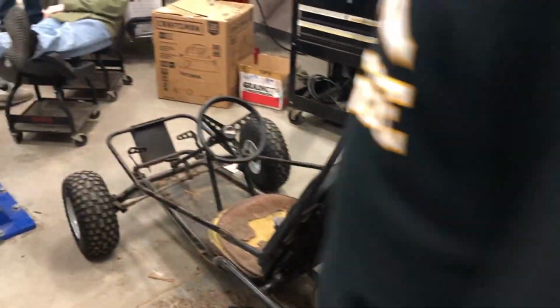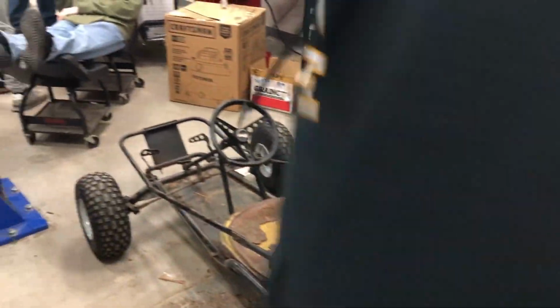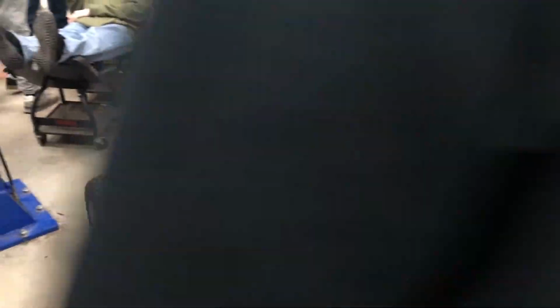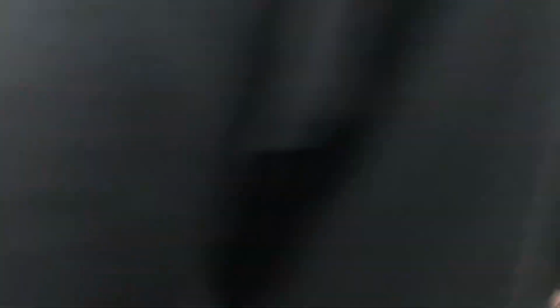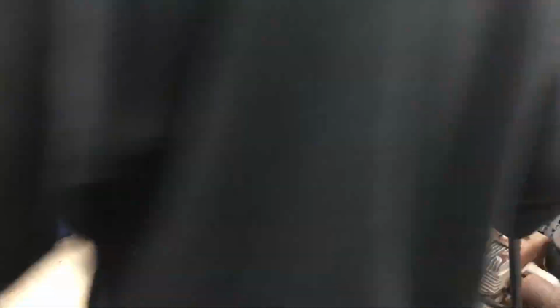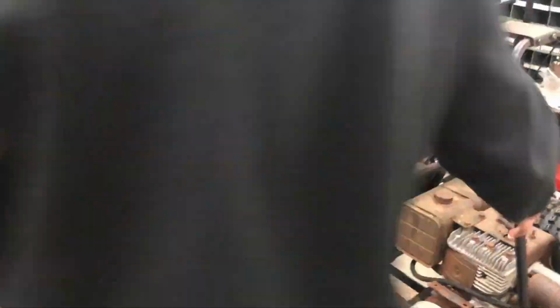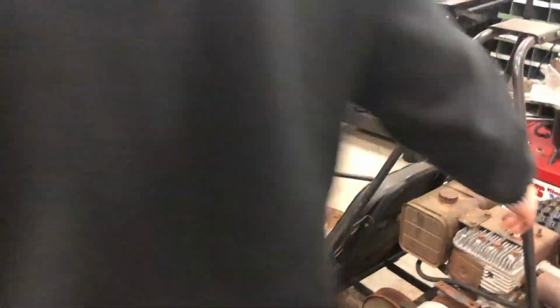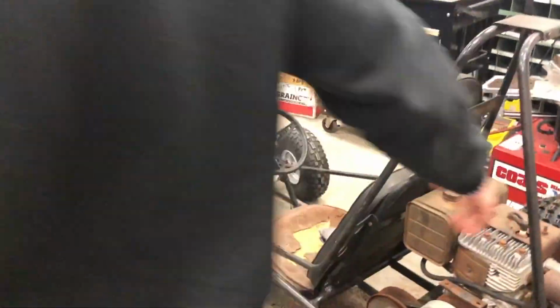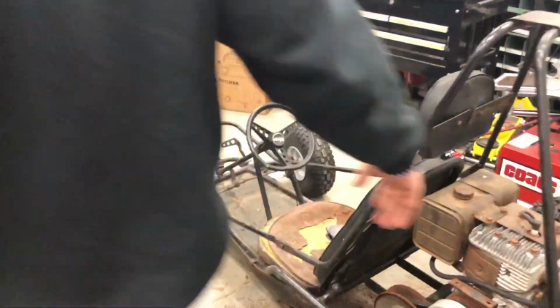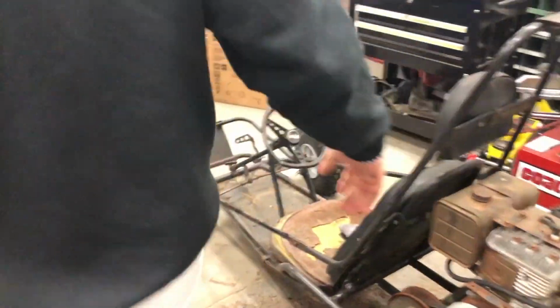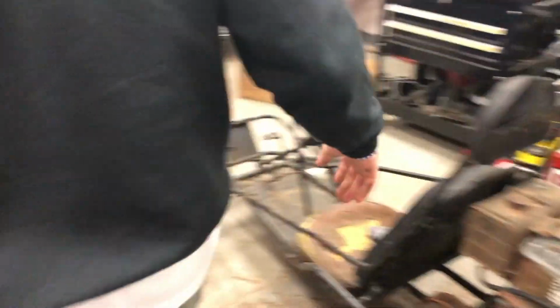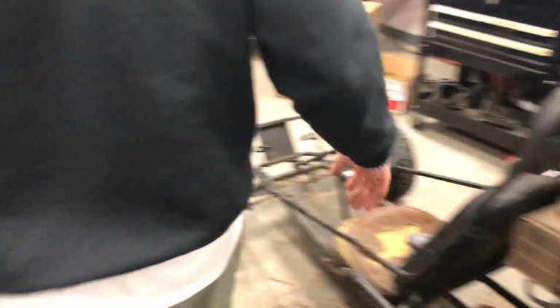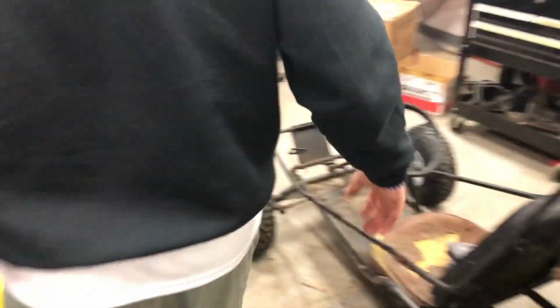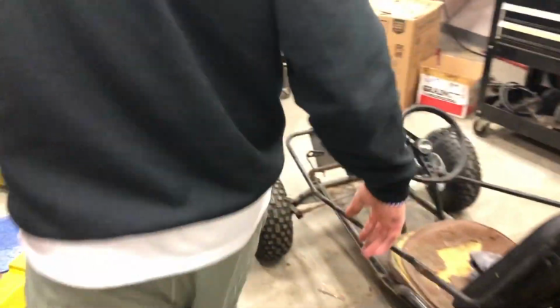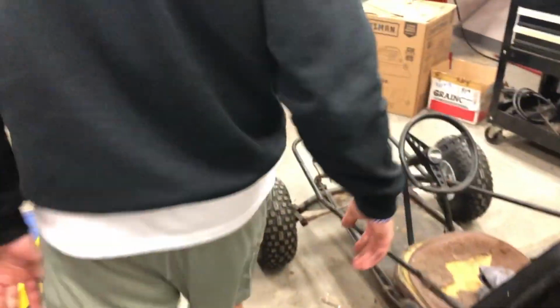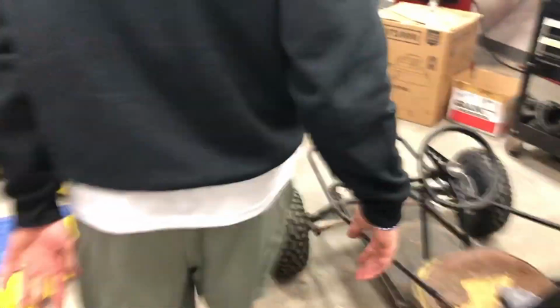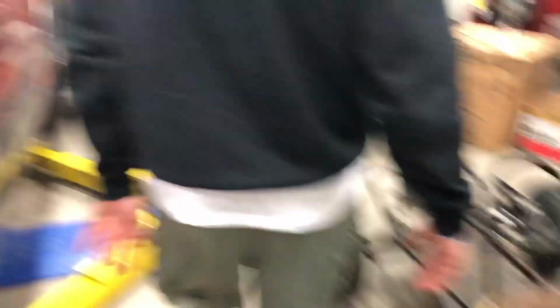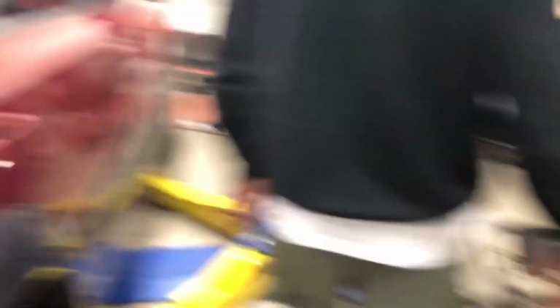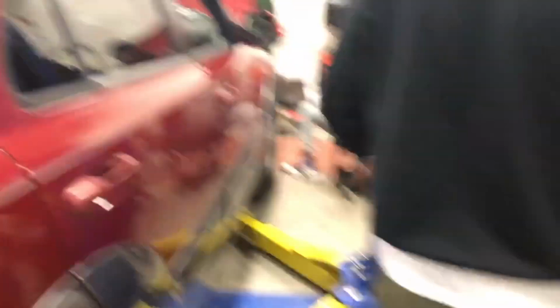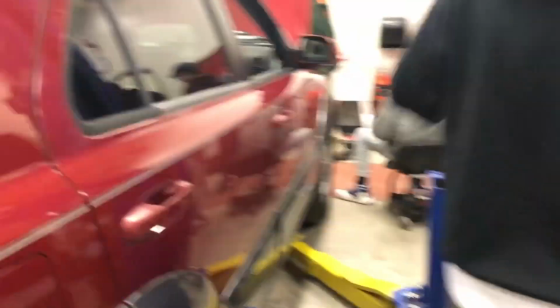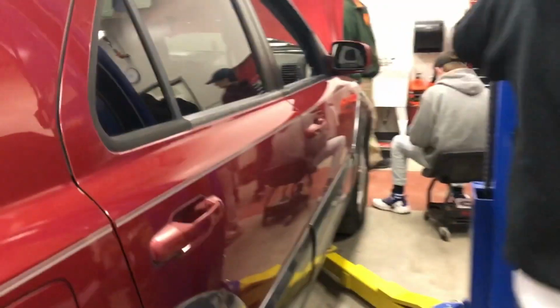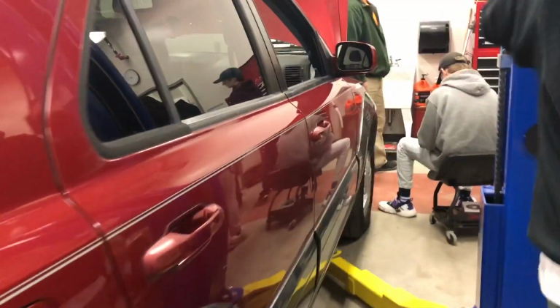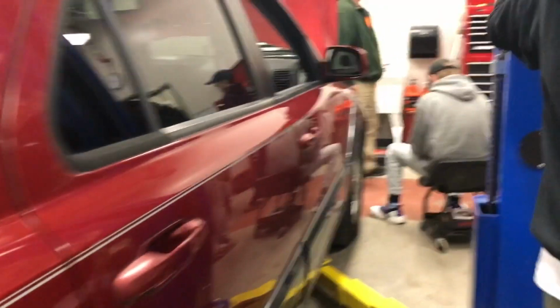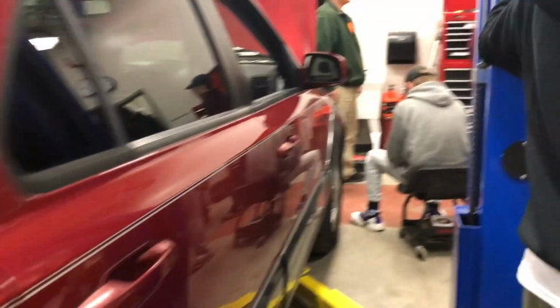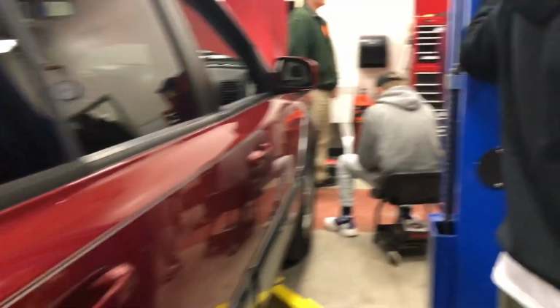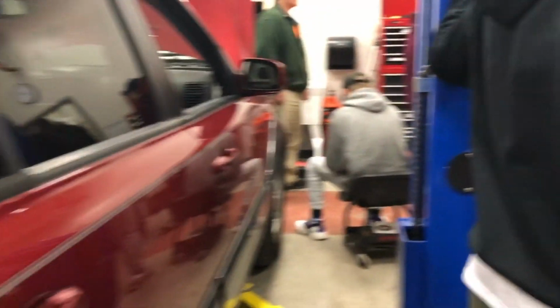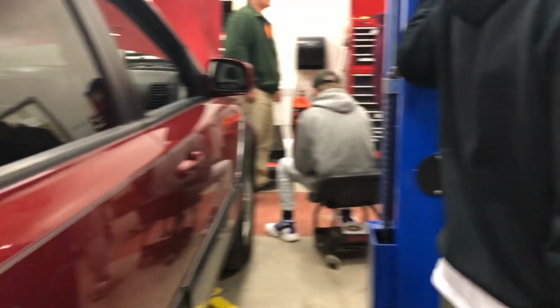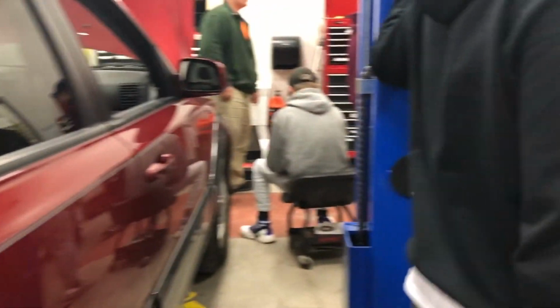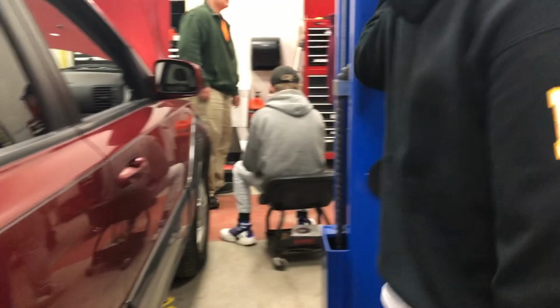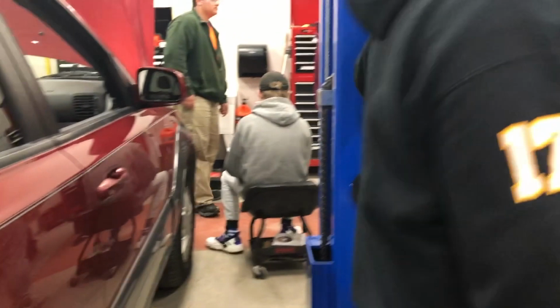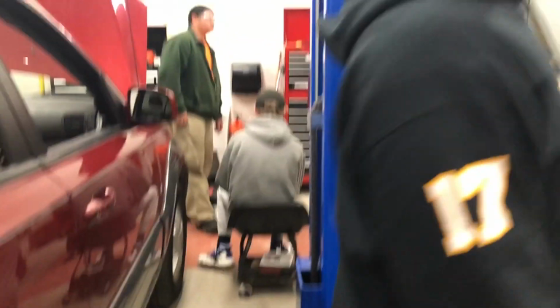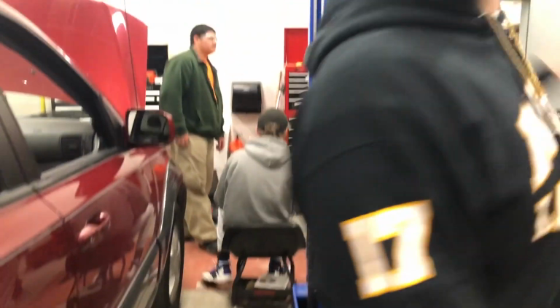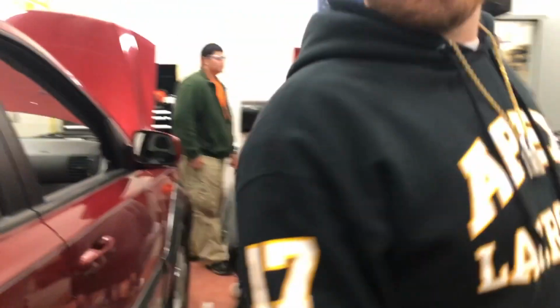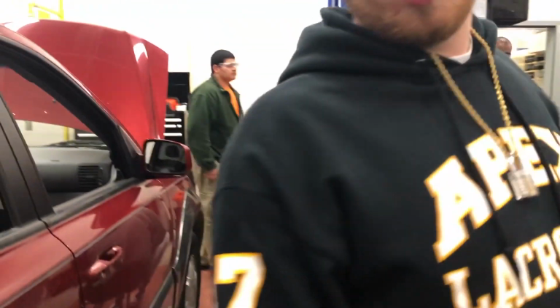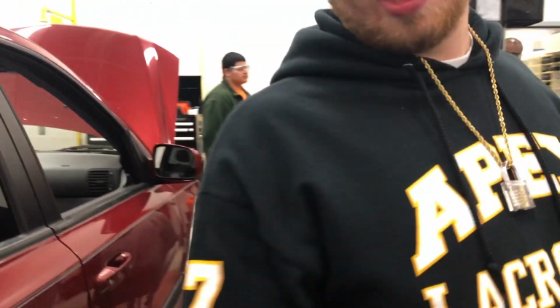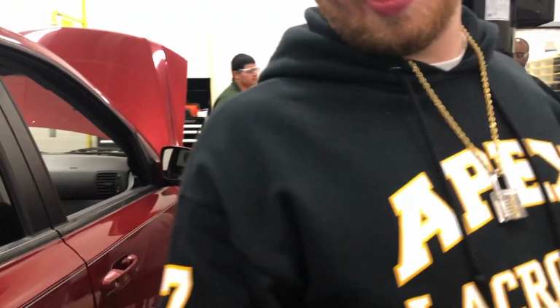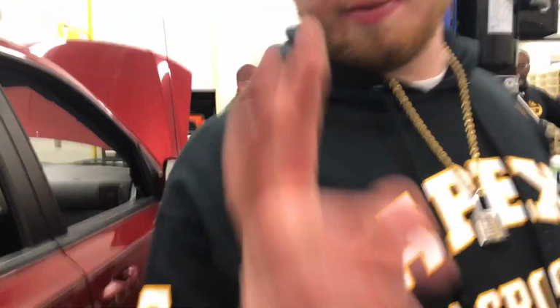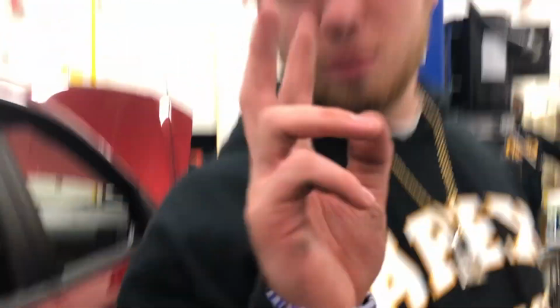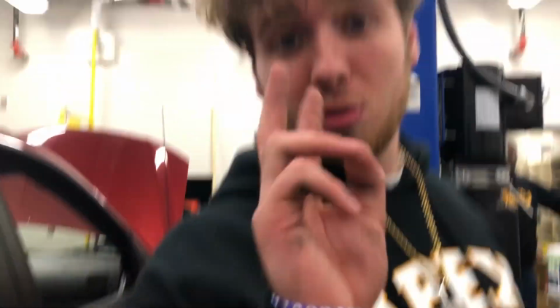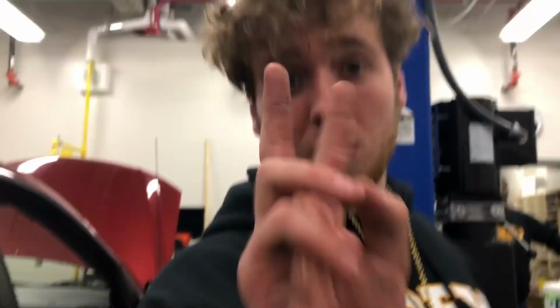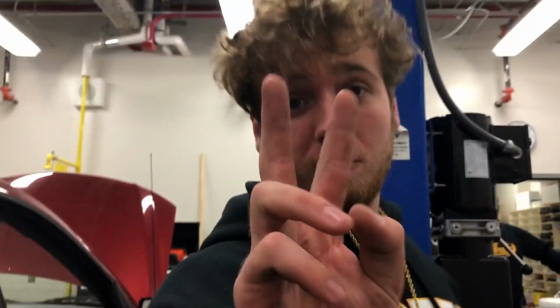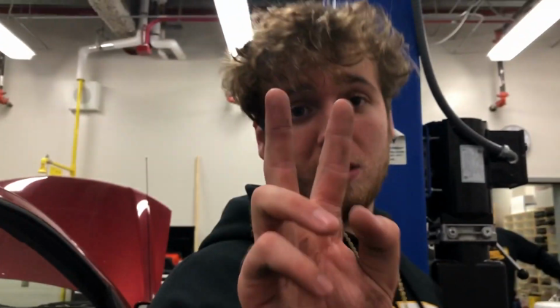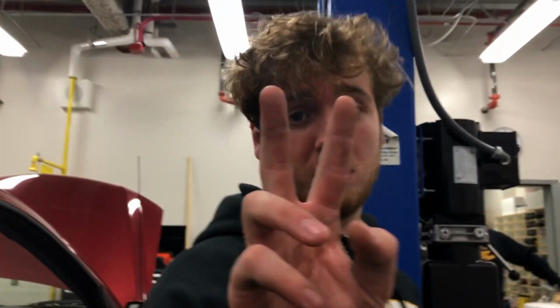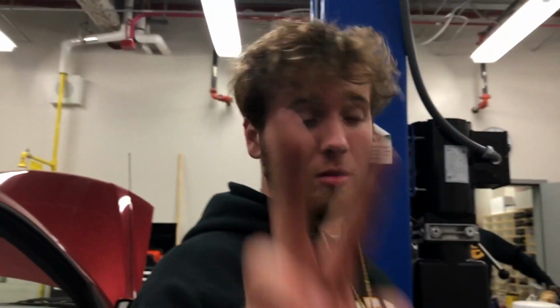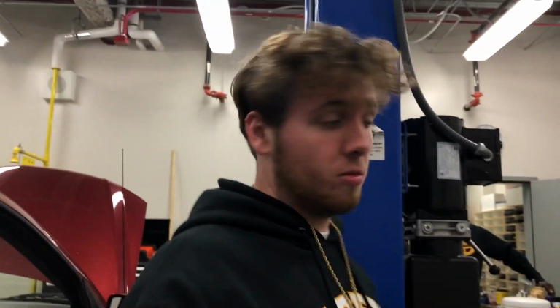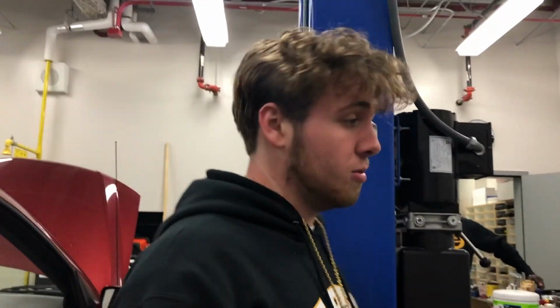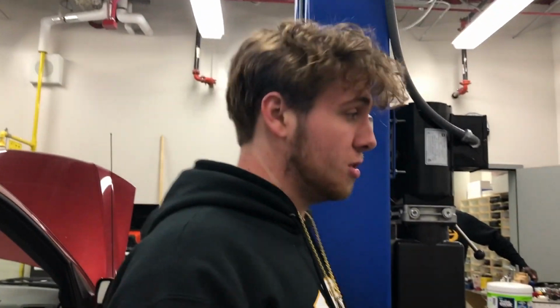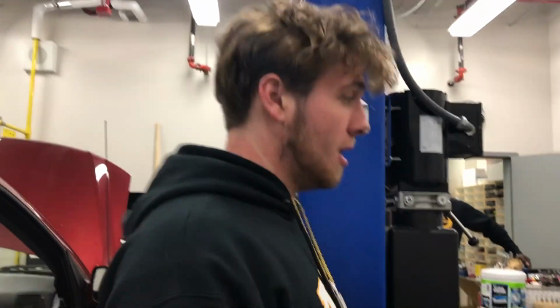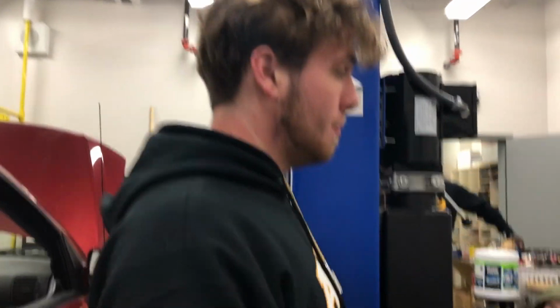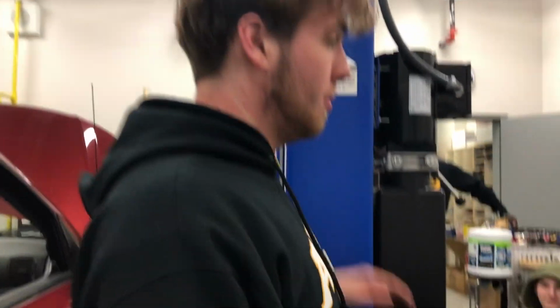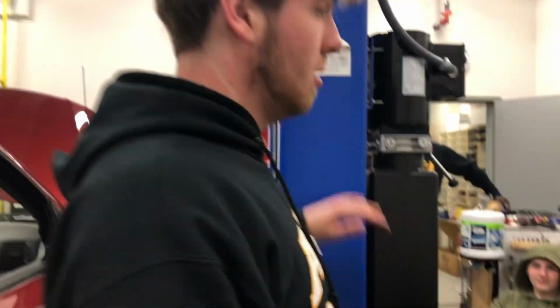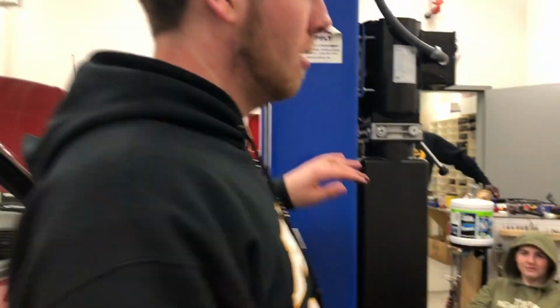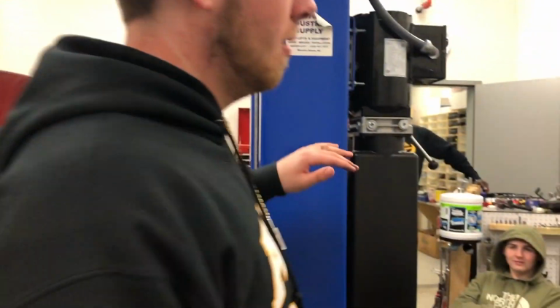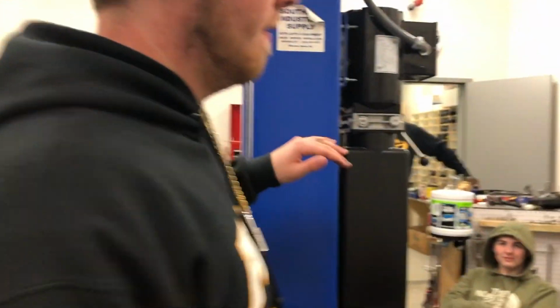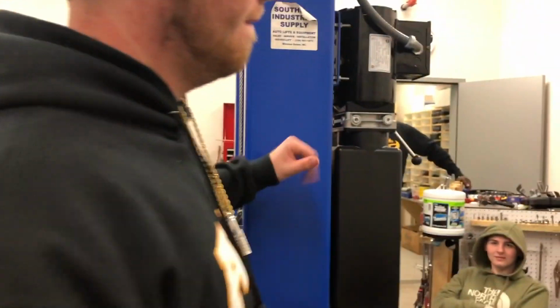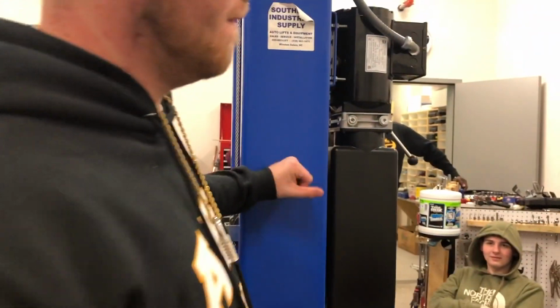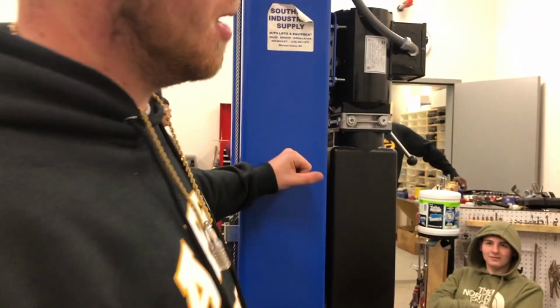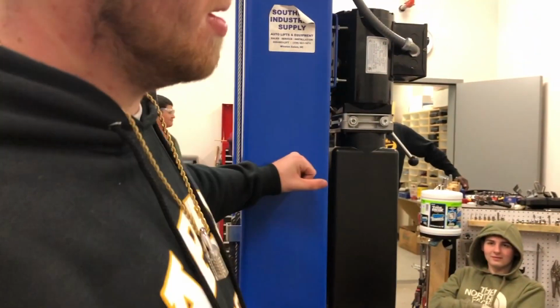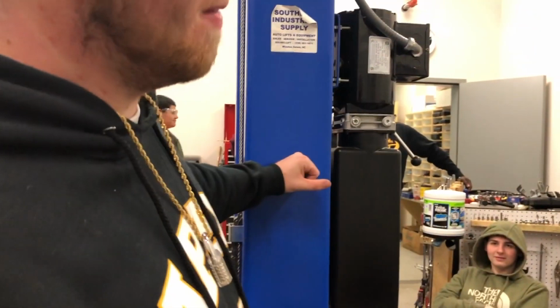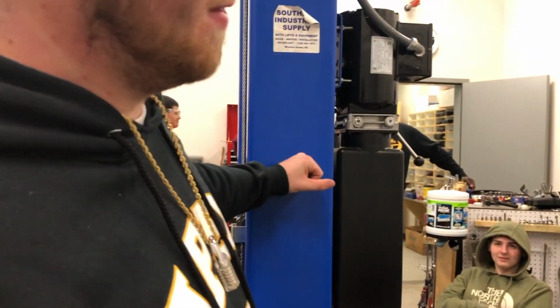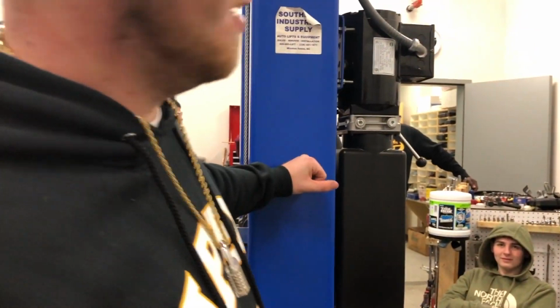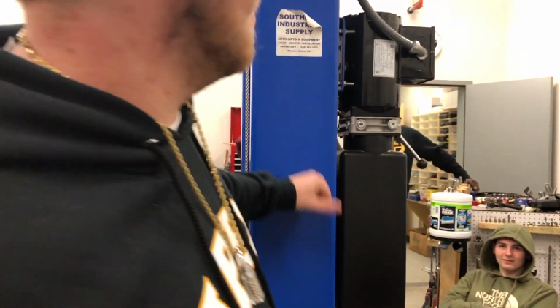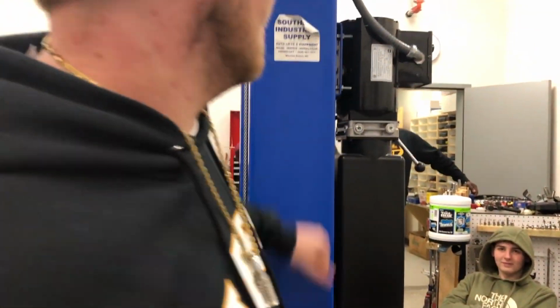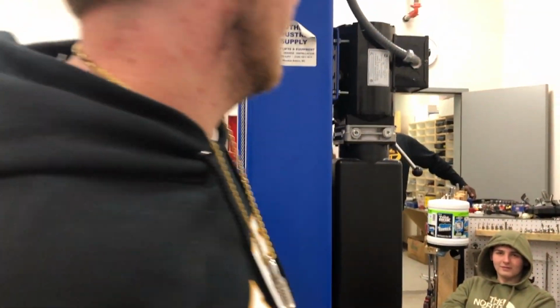Back to the teacher's car — we have a shop lift. You will have two of these in the new shop. Very big, very nice.